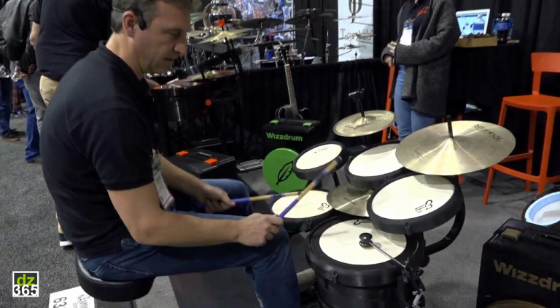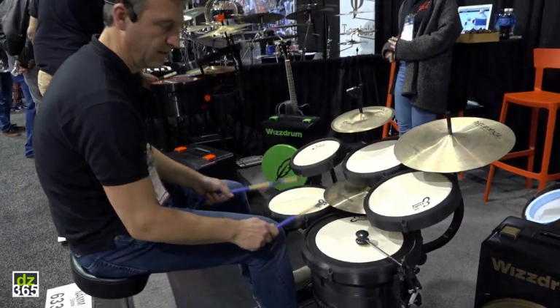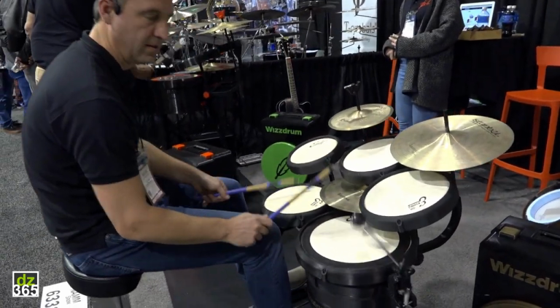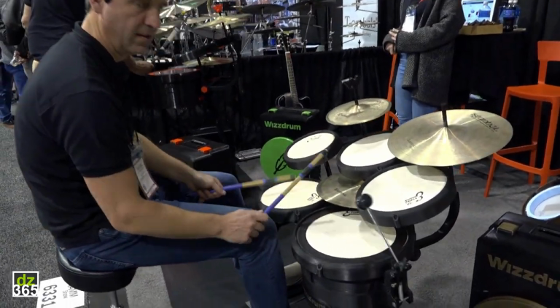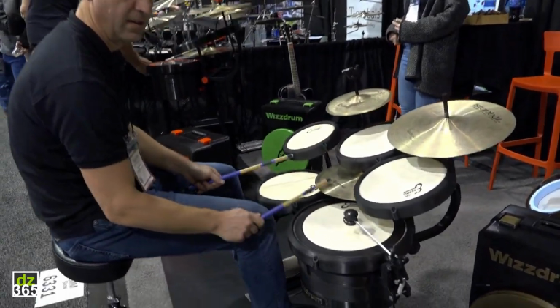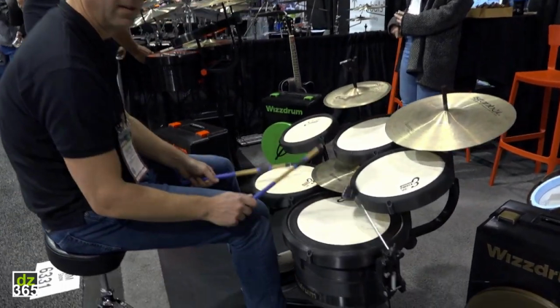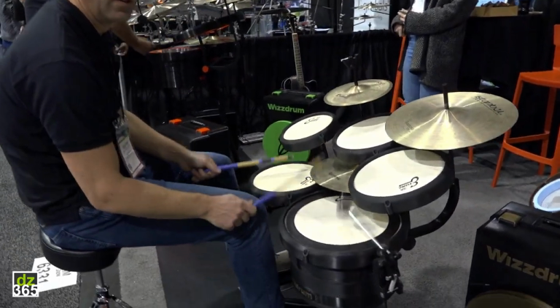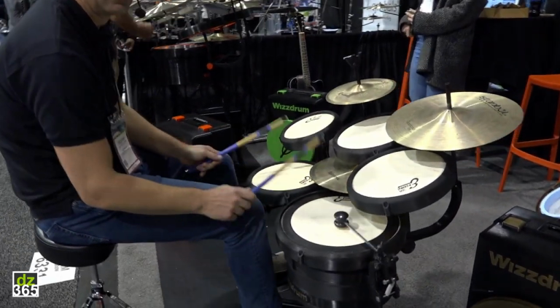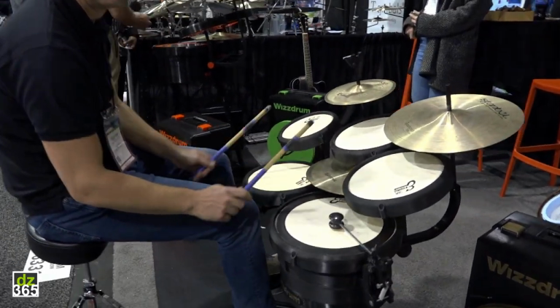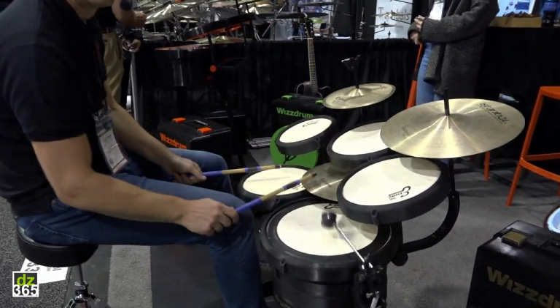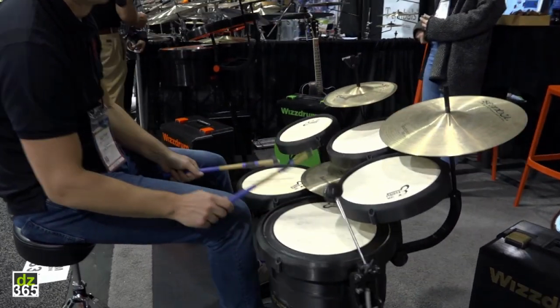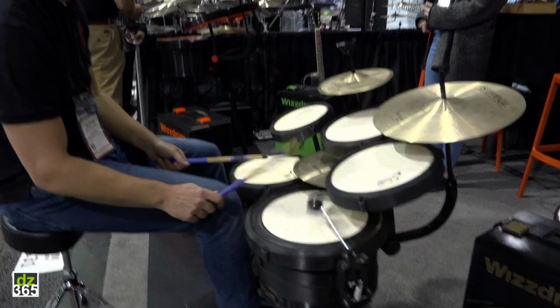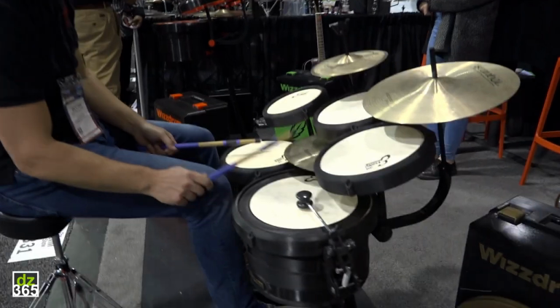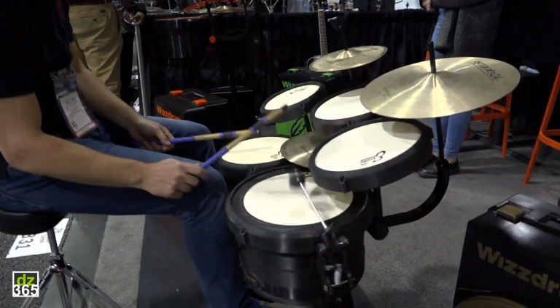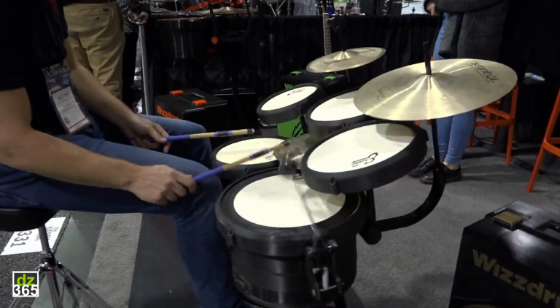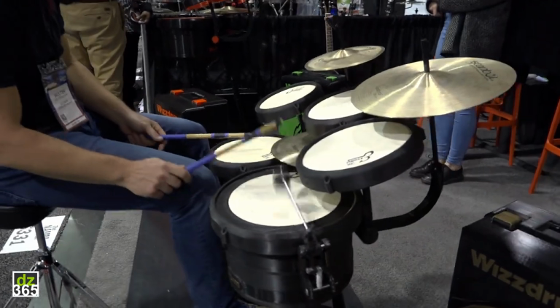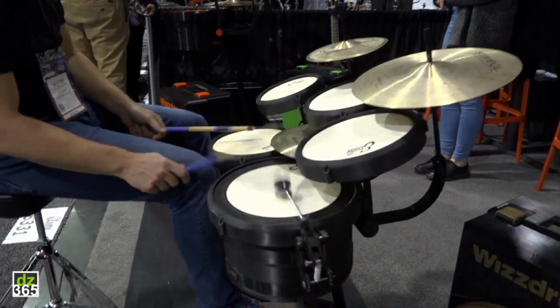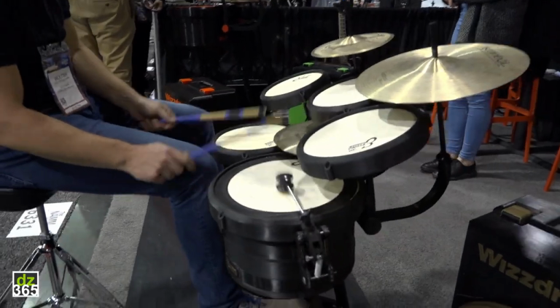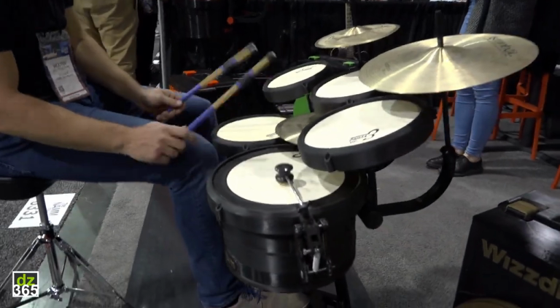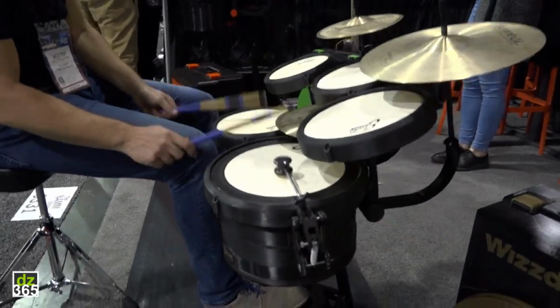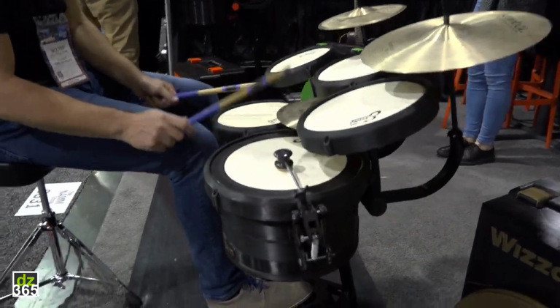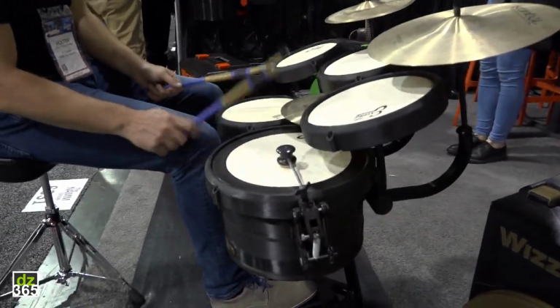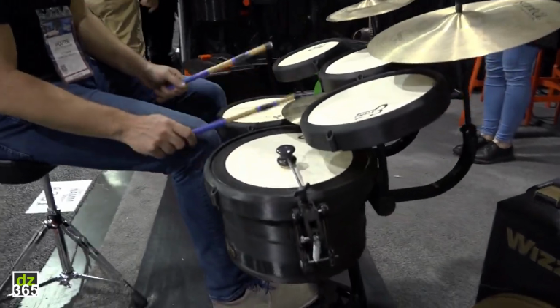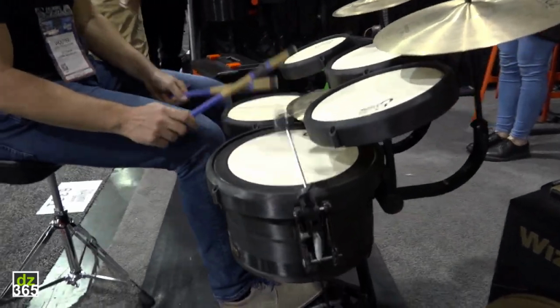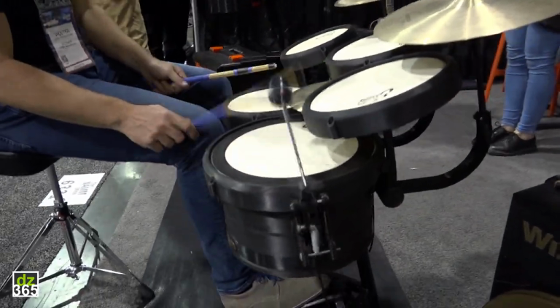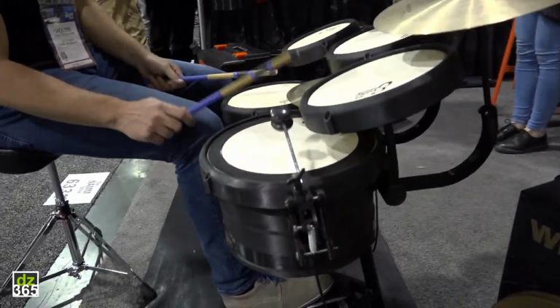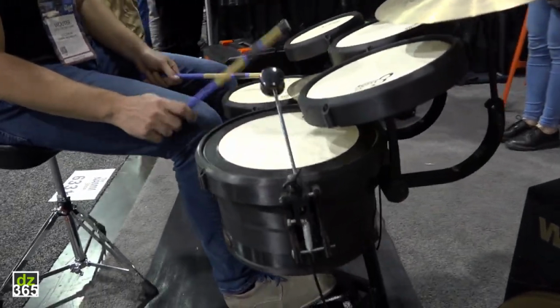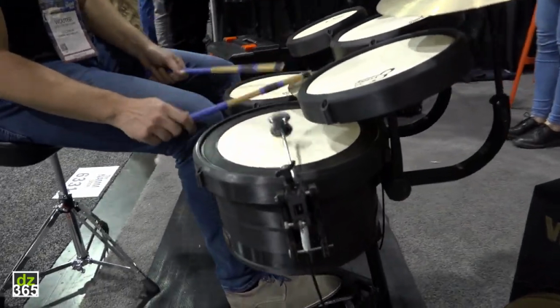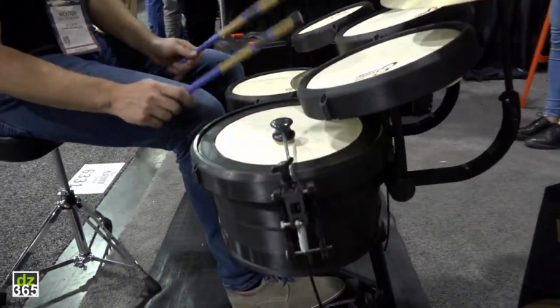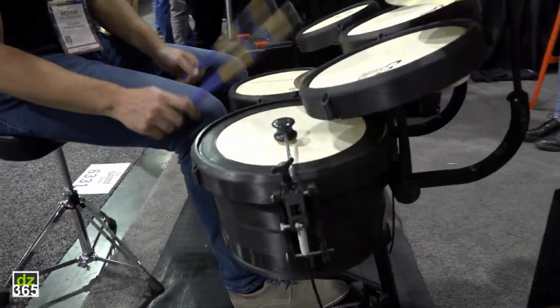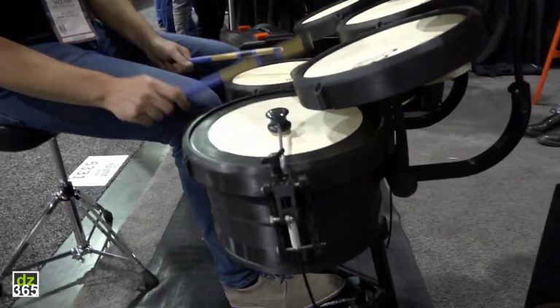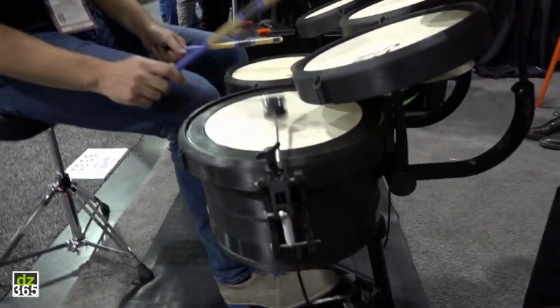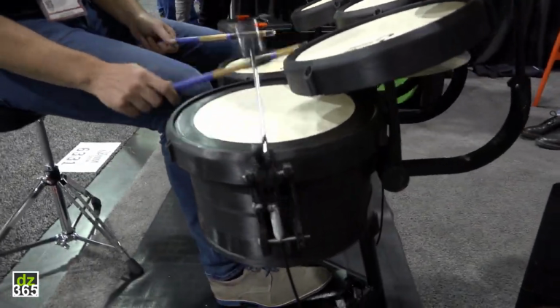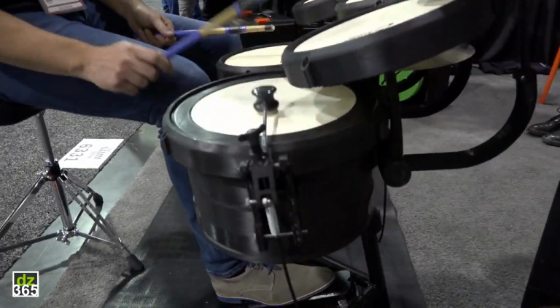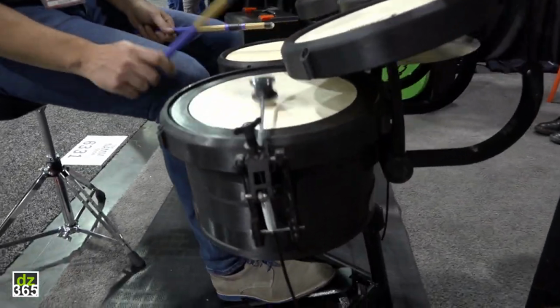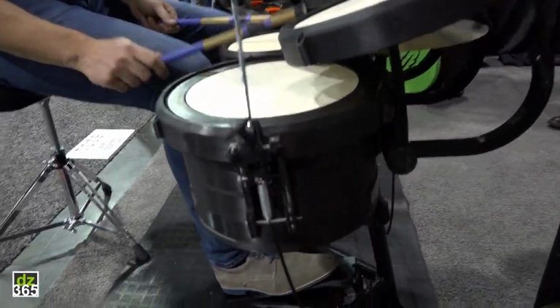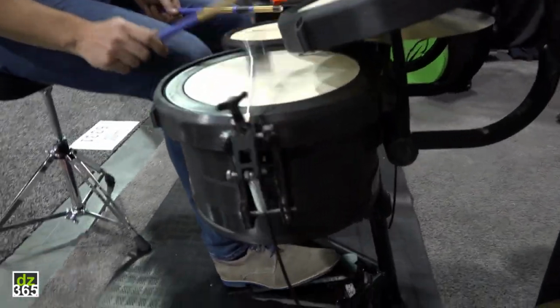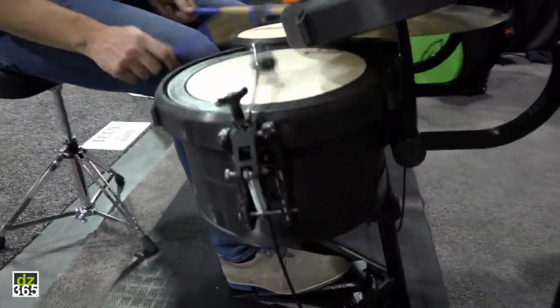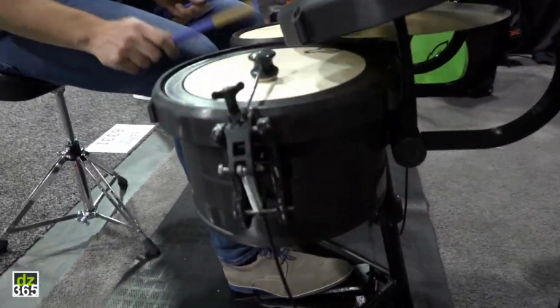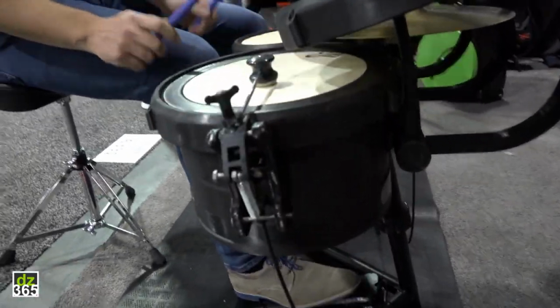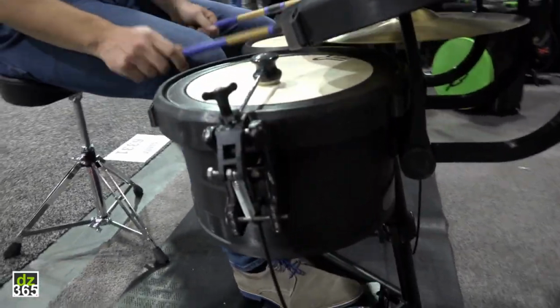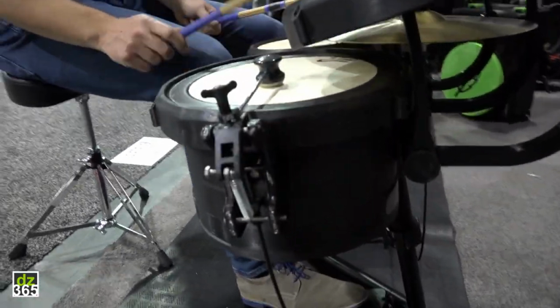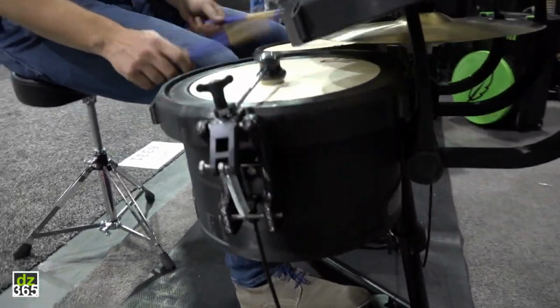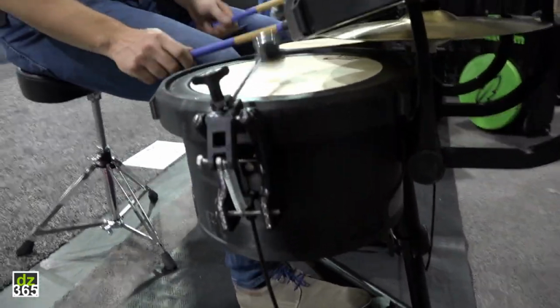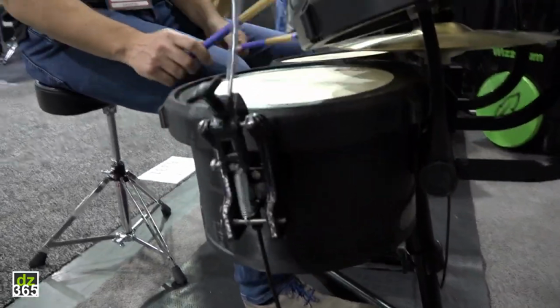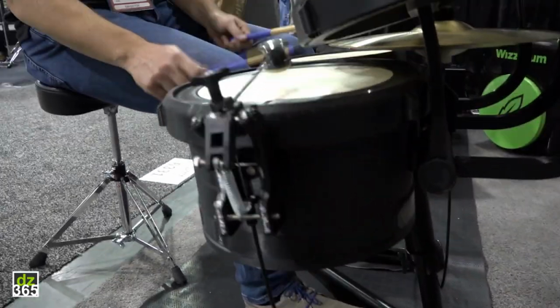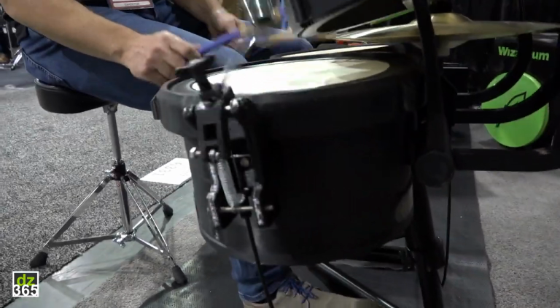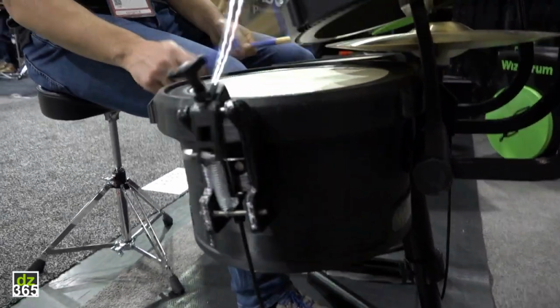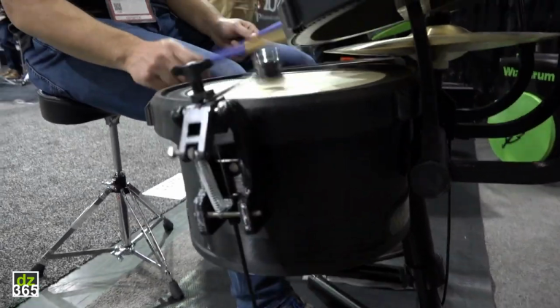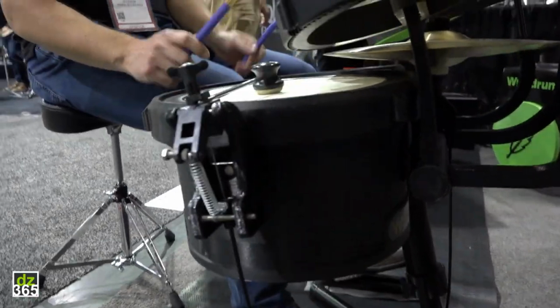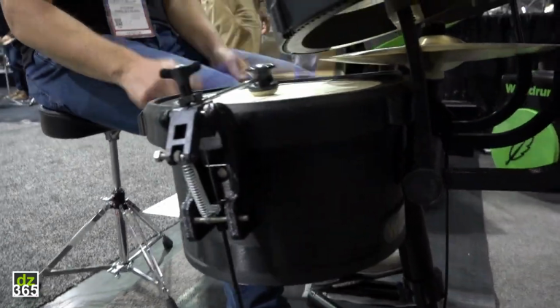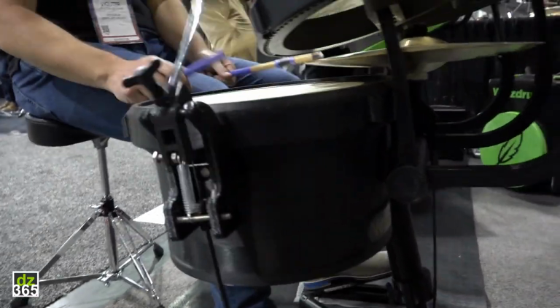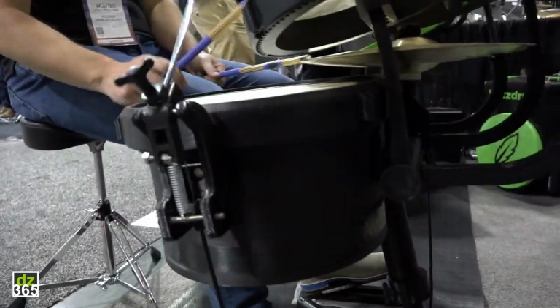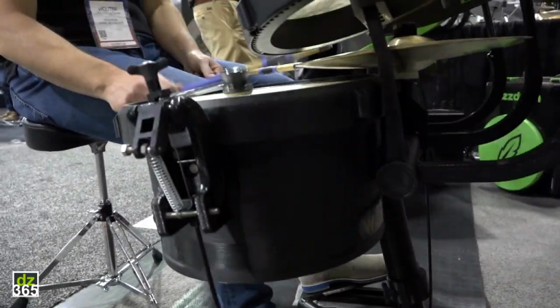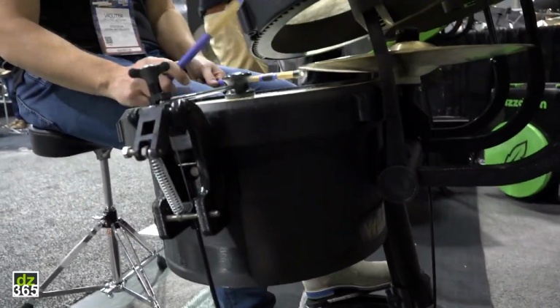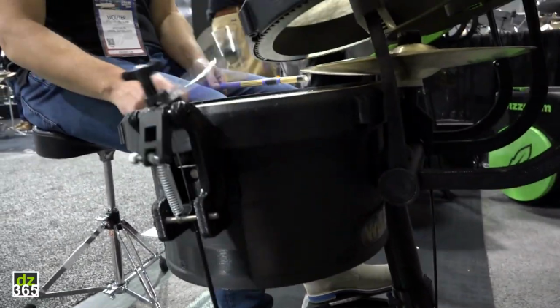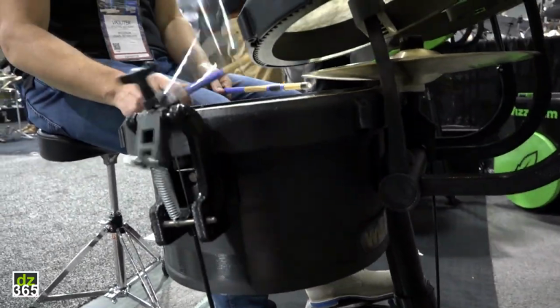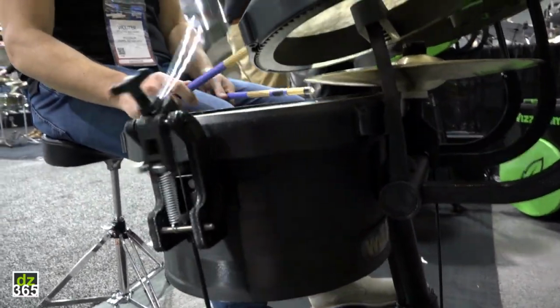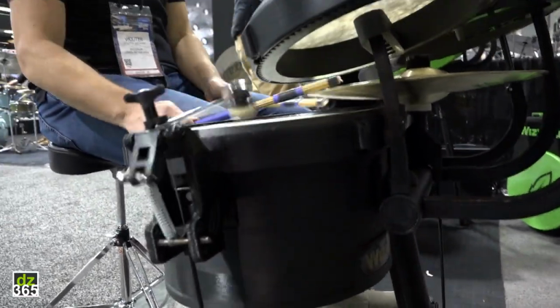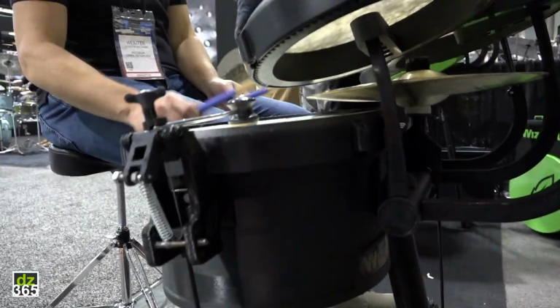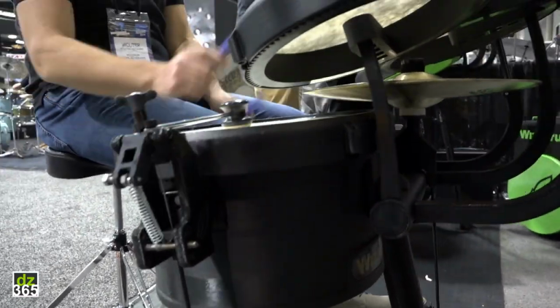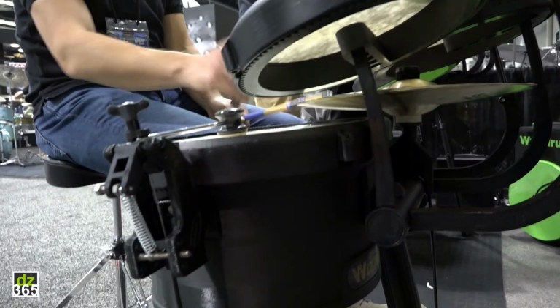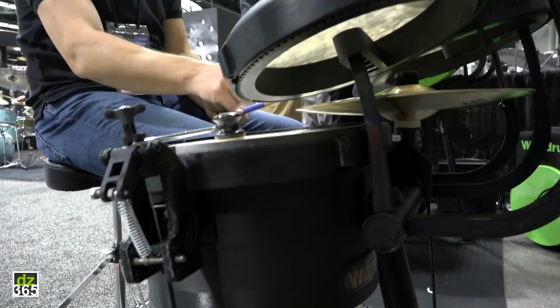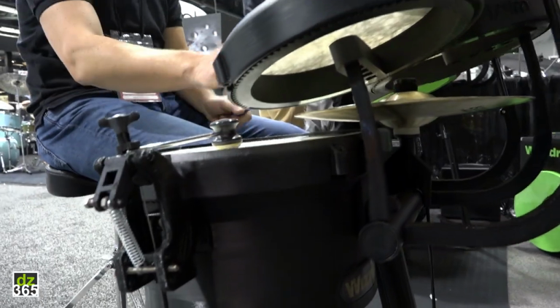We also have a pedal version, which is next to there. And you can play the bass drum the way you are used to doing, and the hi-hat as well.